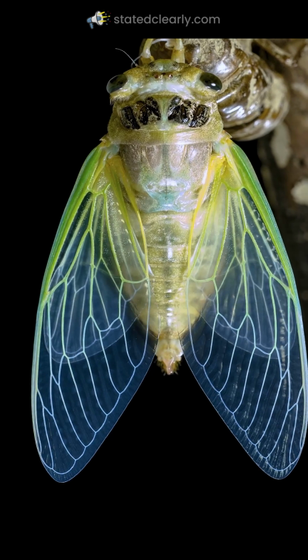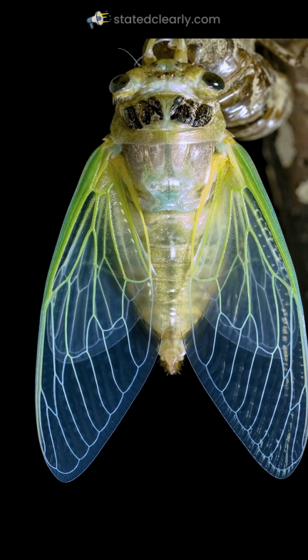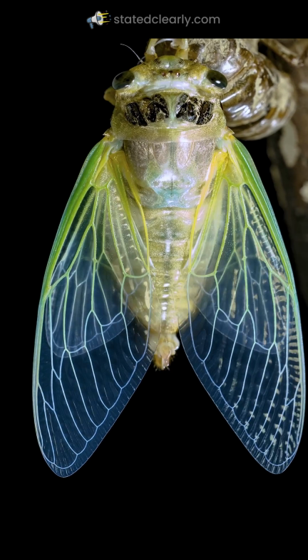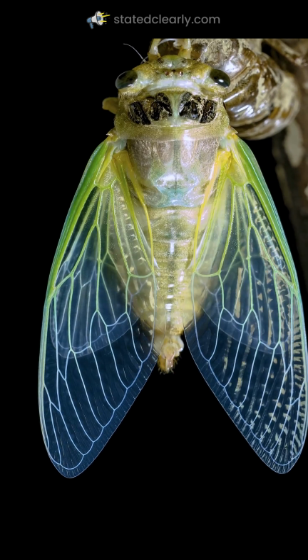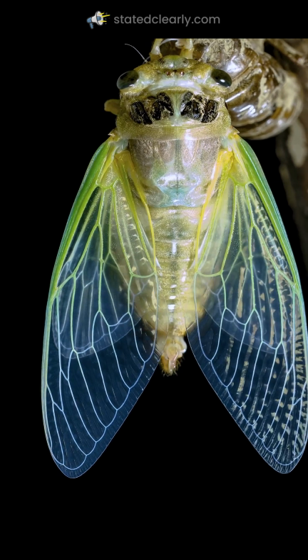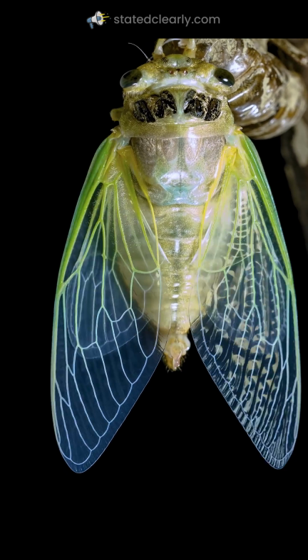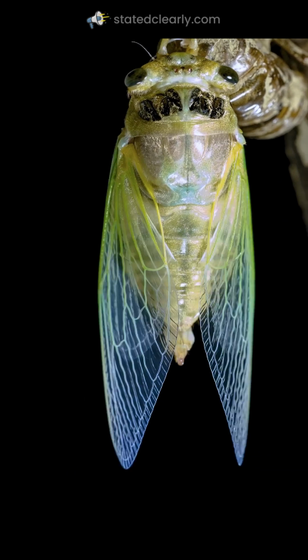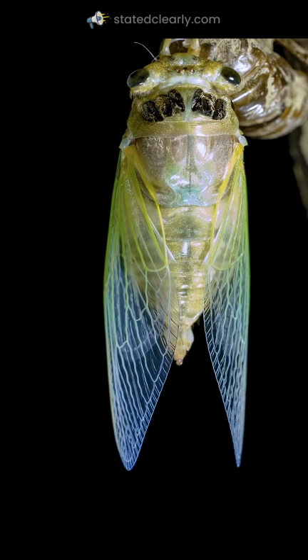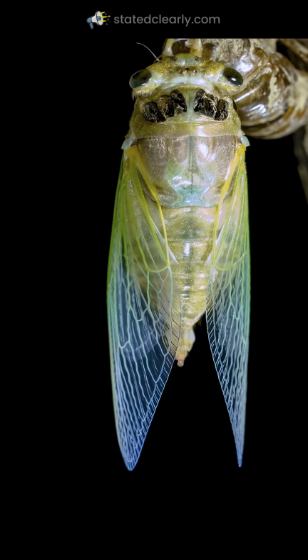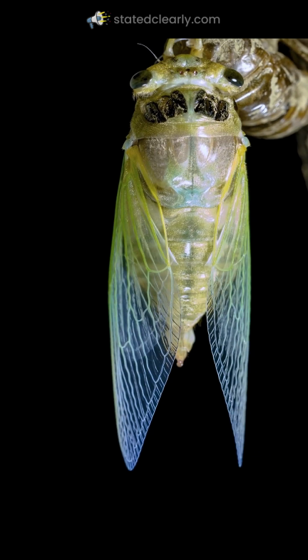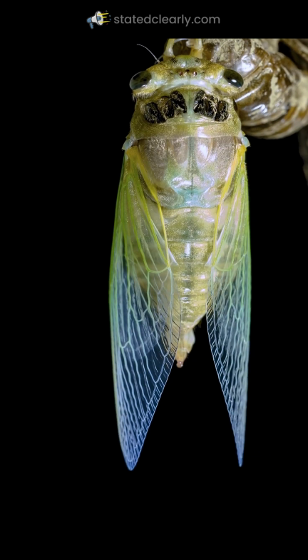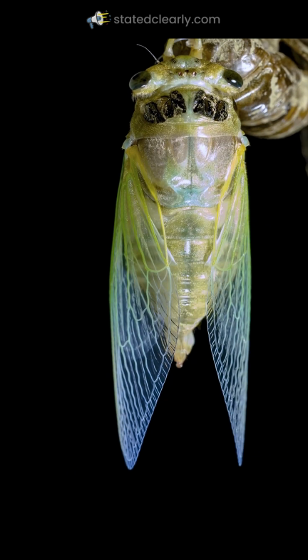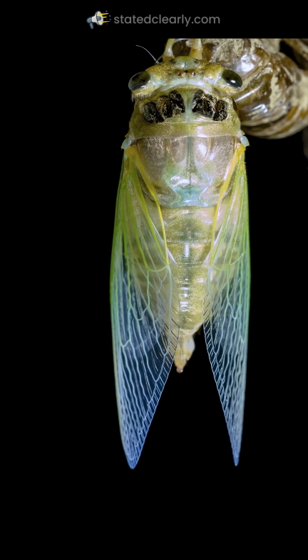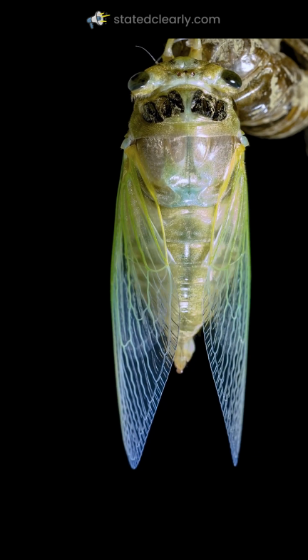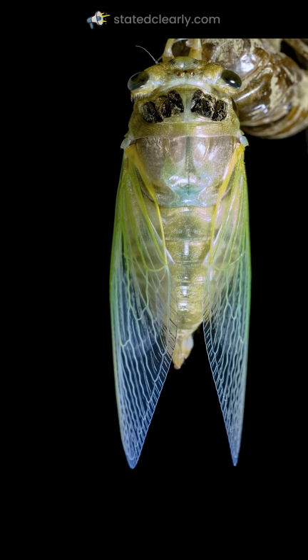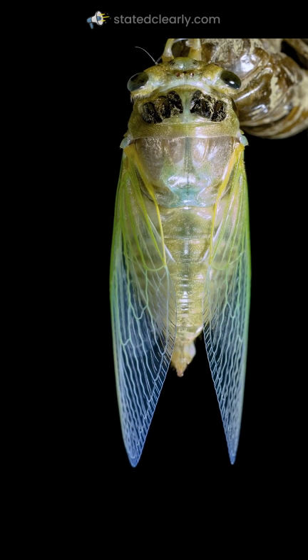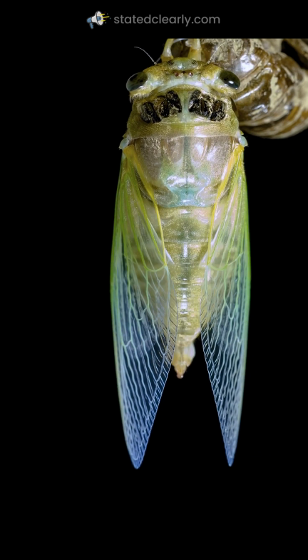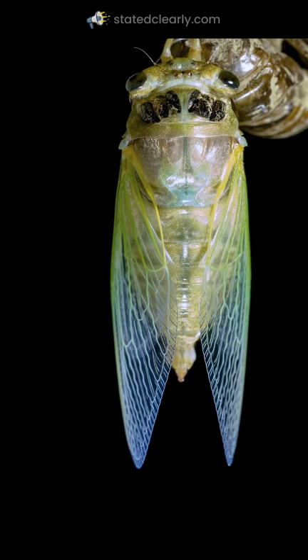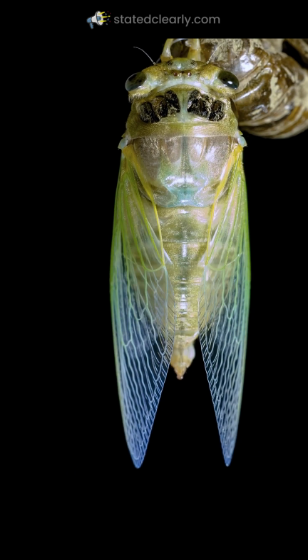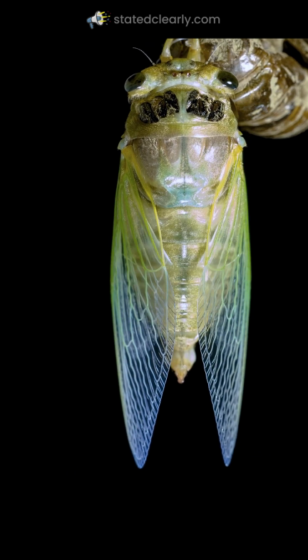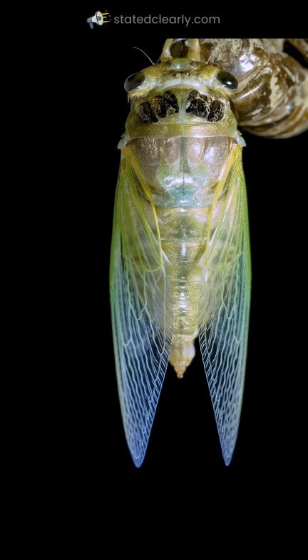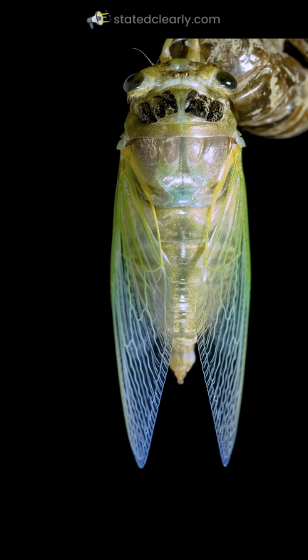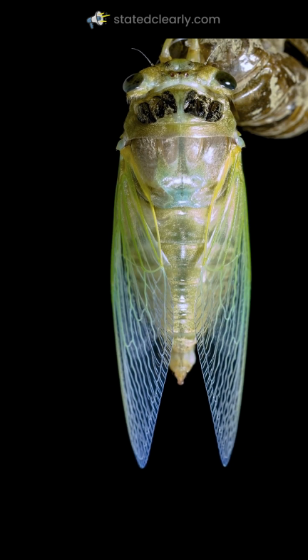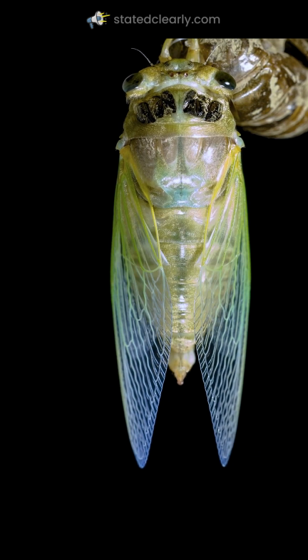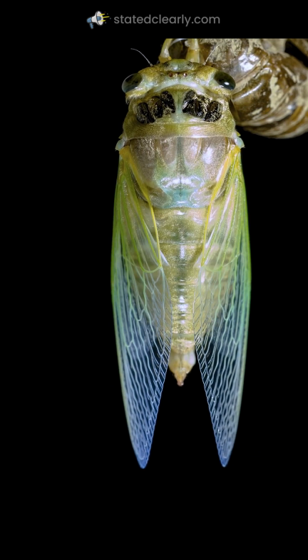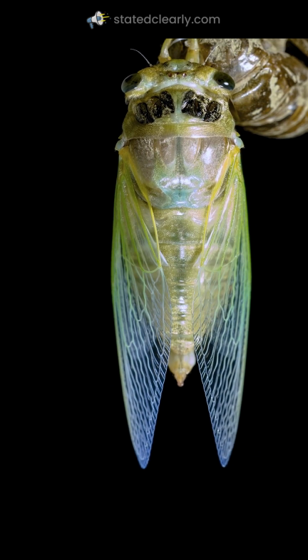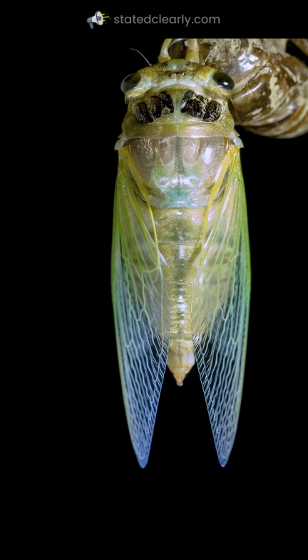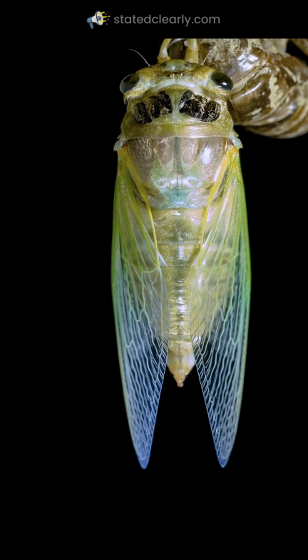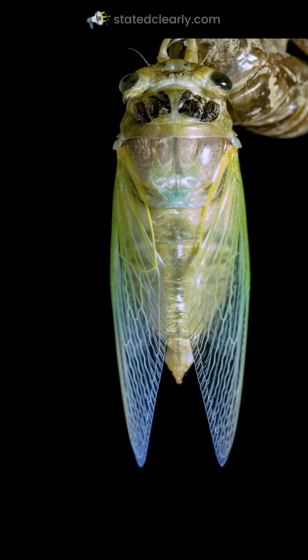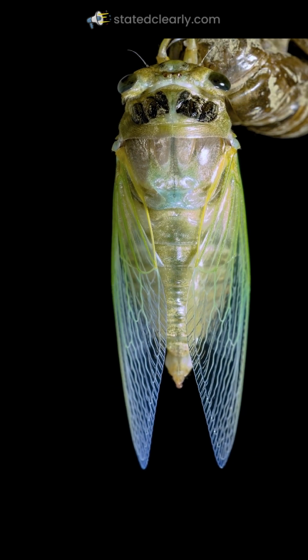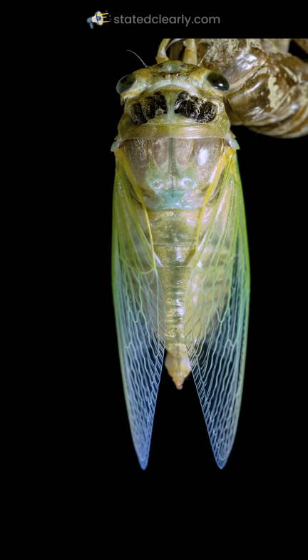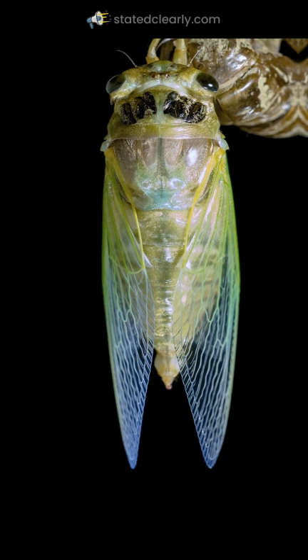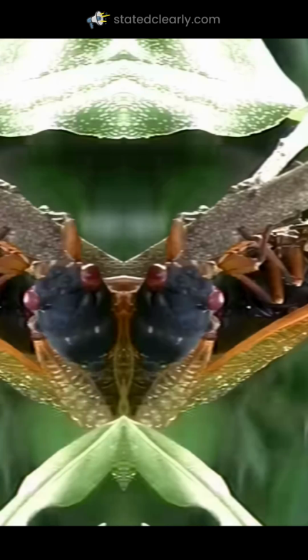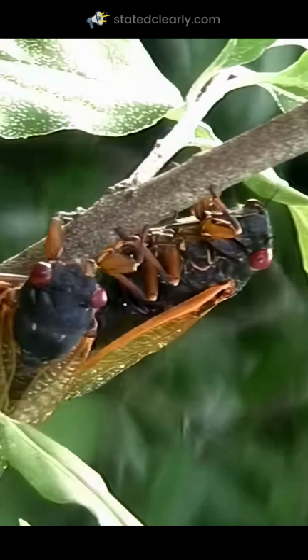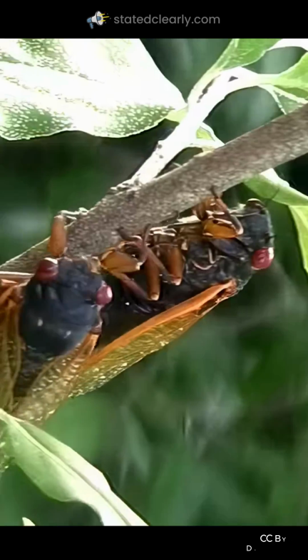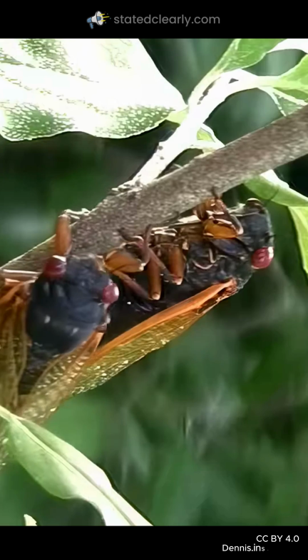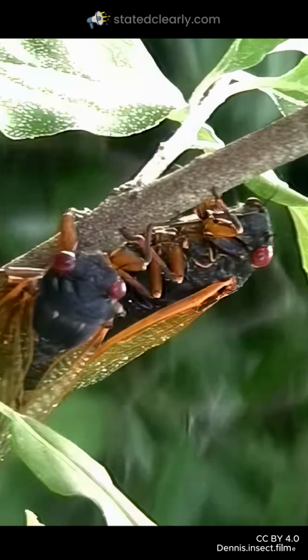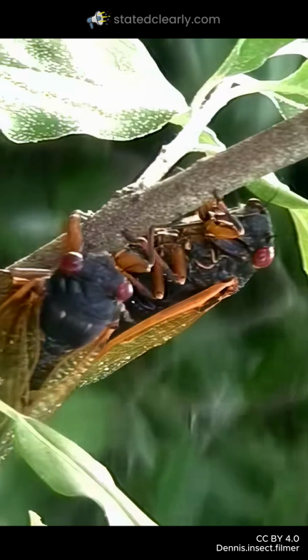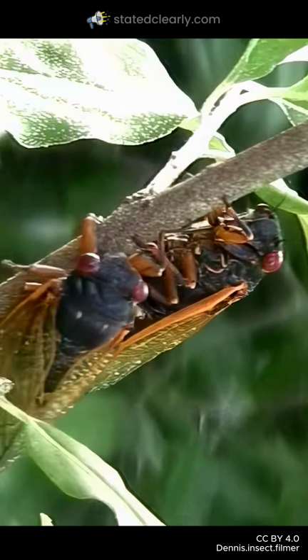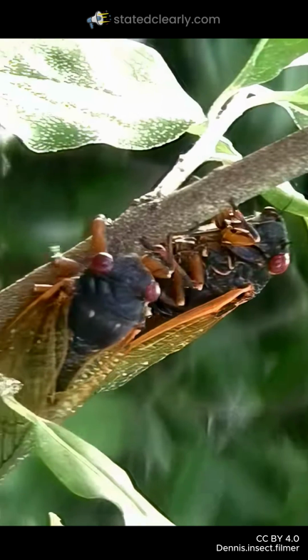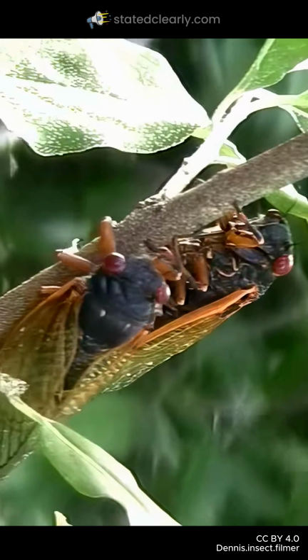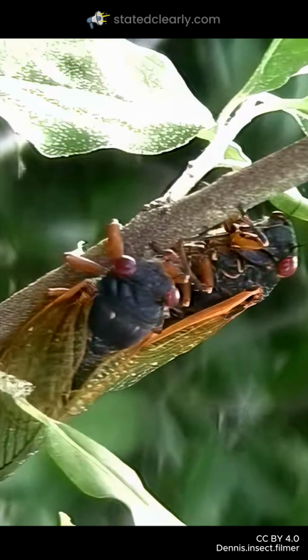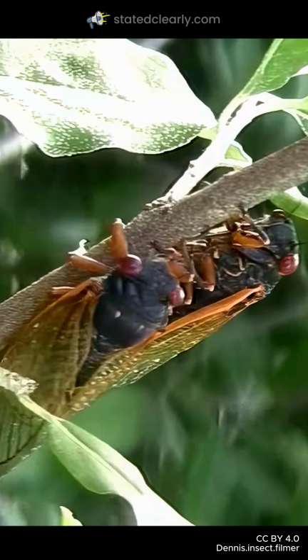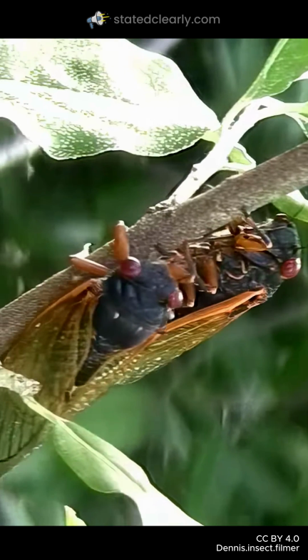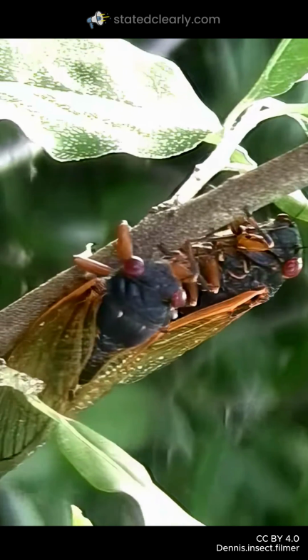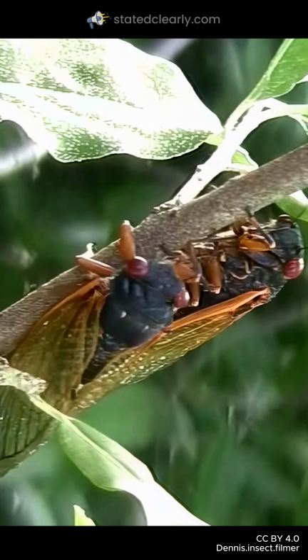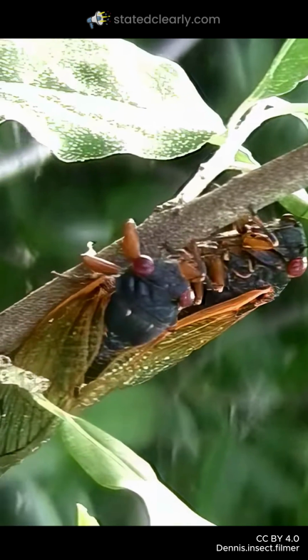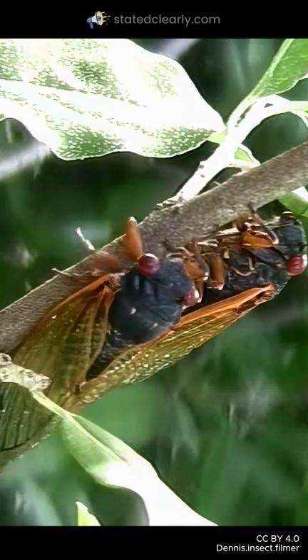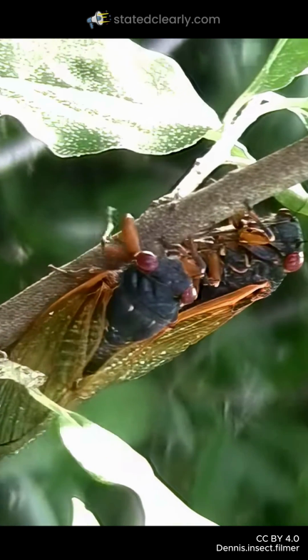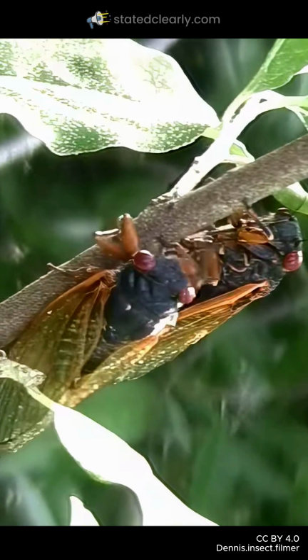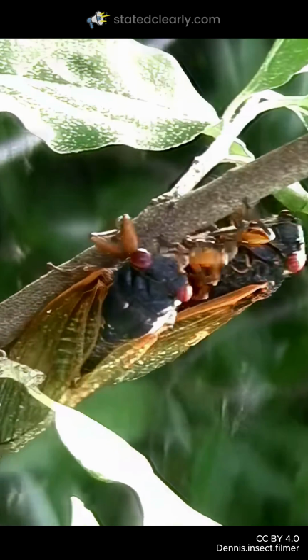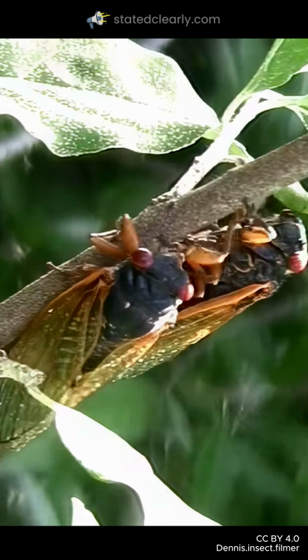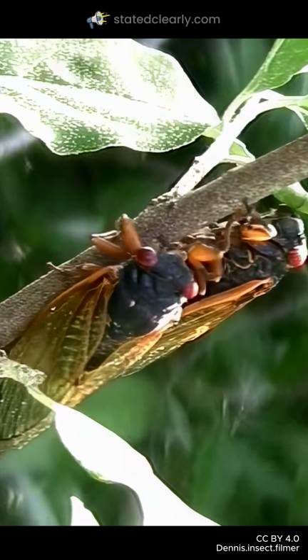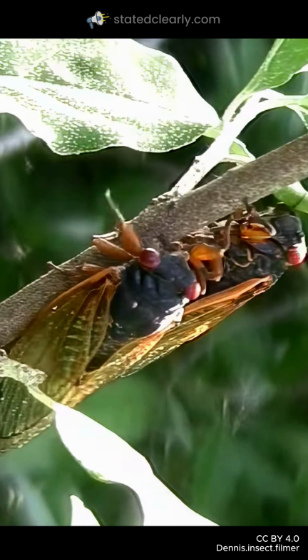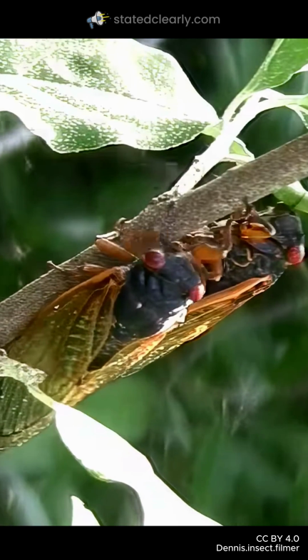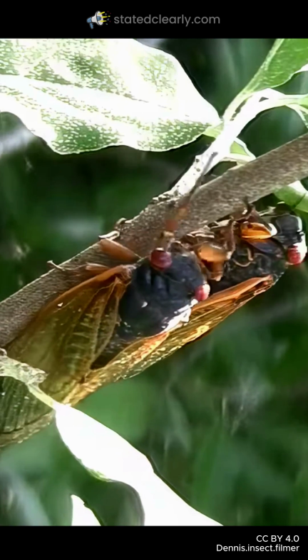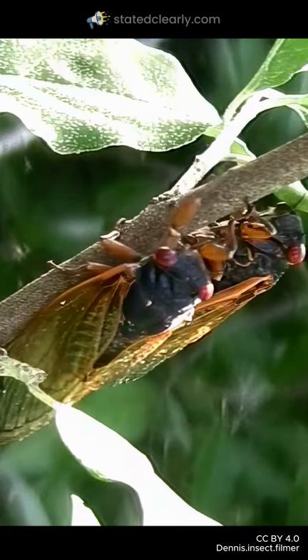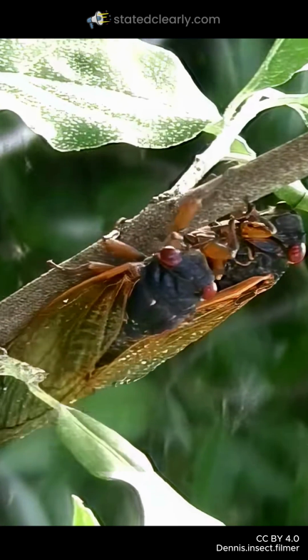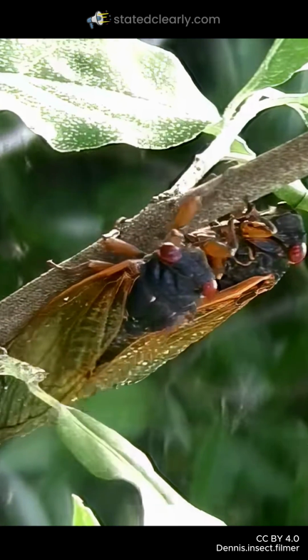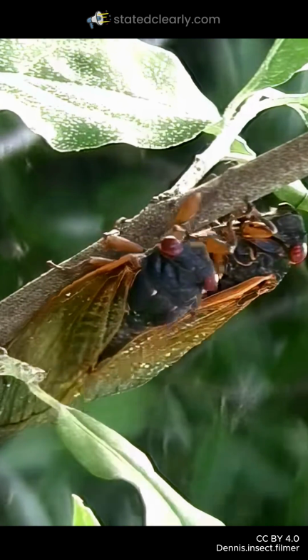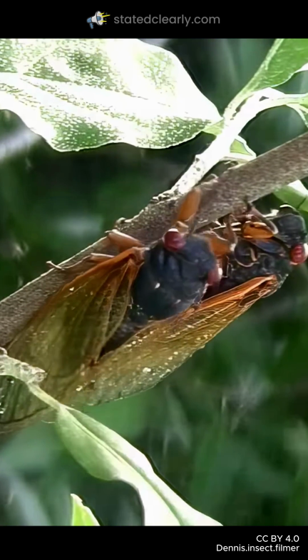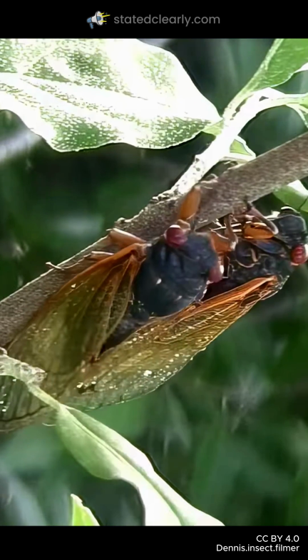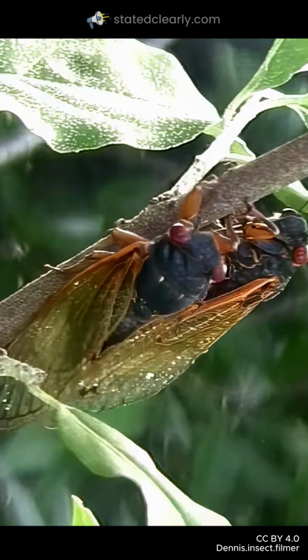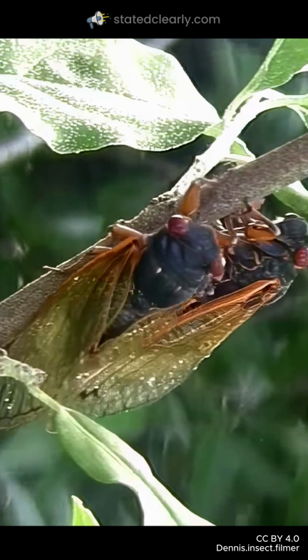Side note: I bought this footage from a stock video website, and it is not the same species you'll be seeing in the U.S. right now. Sorry.